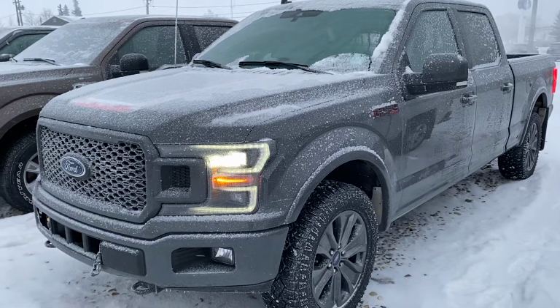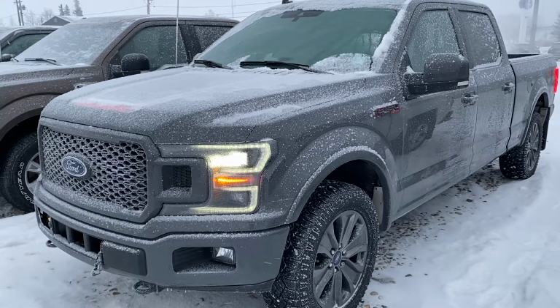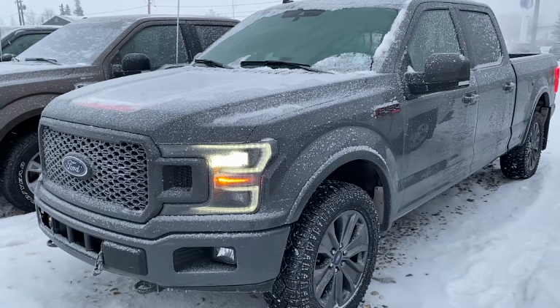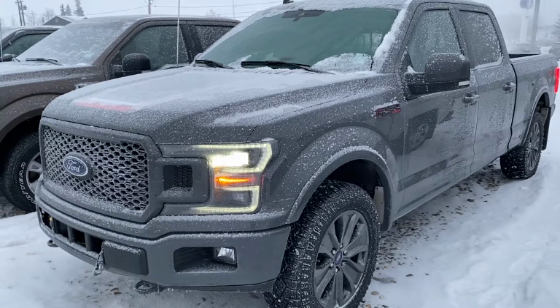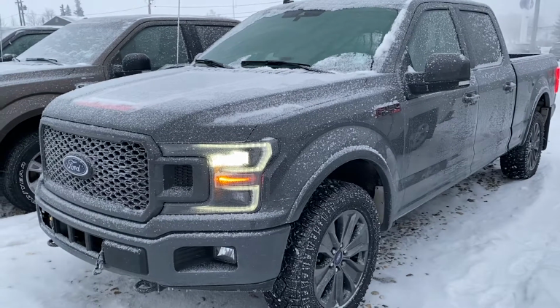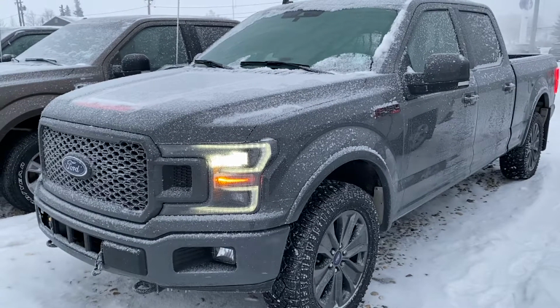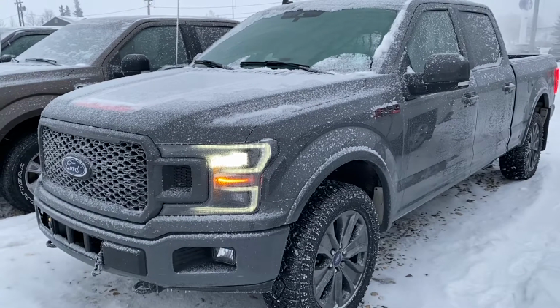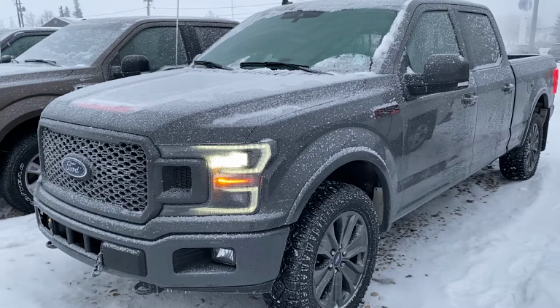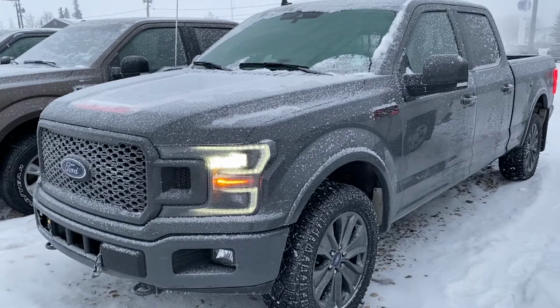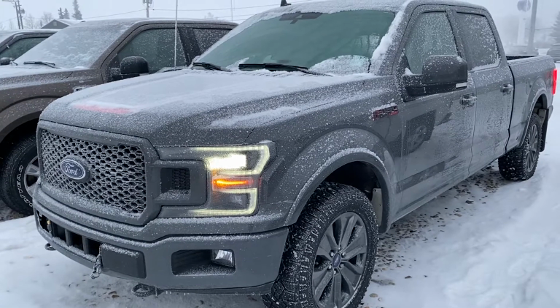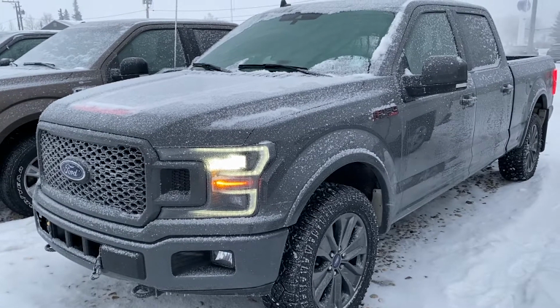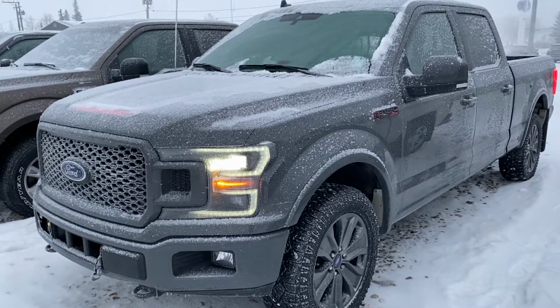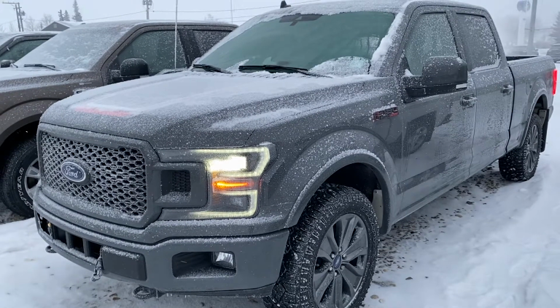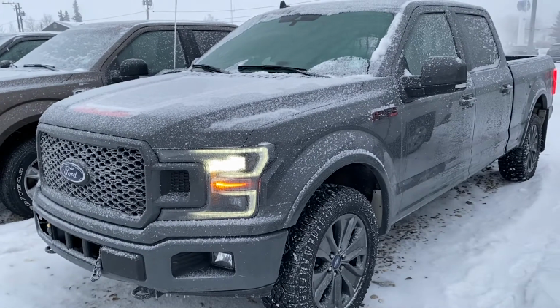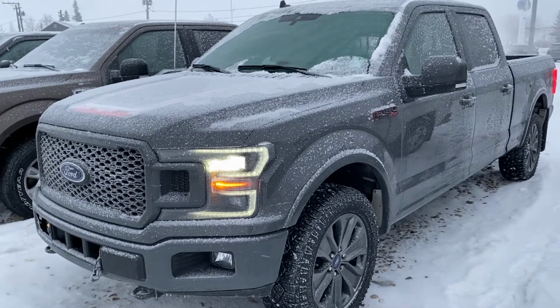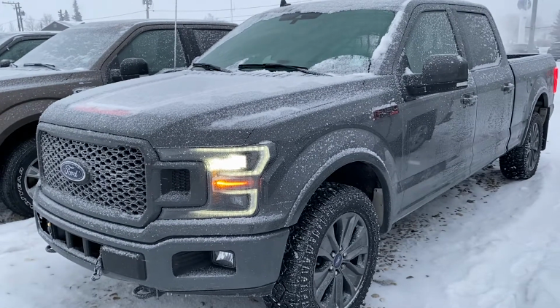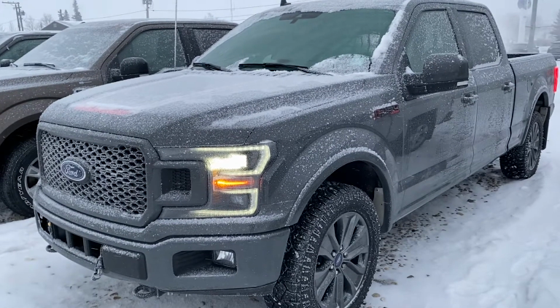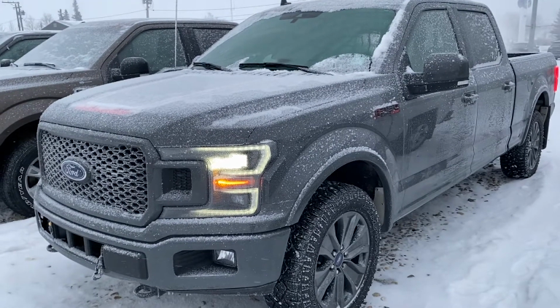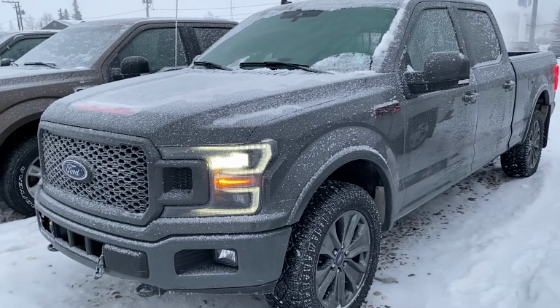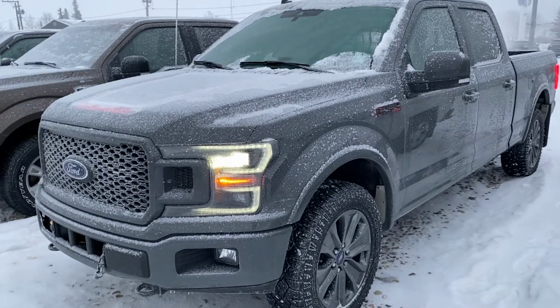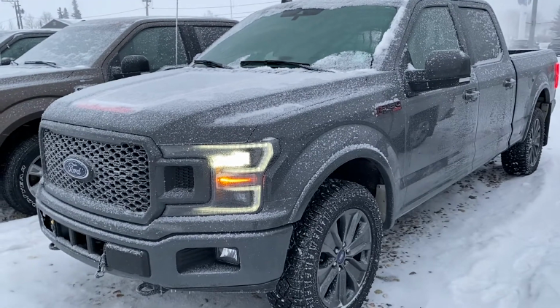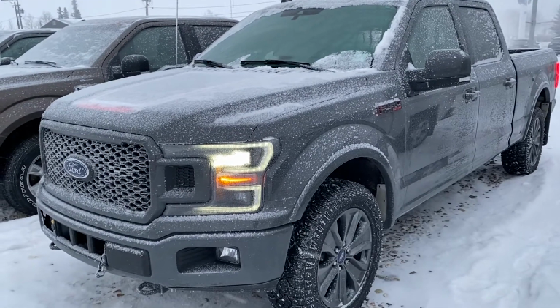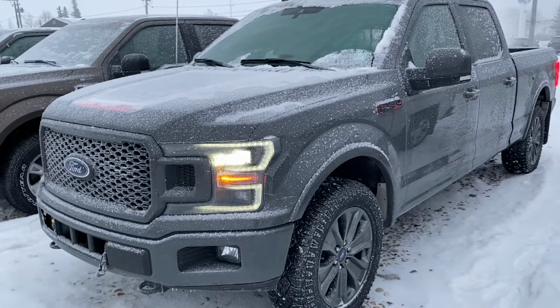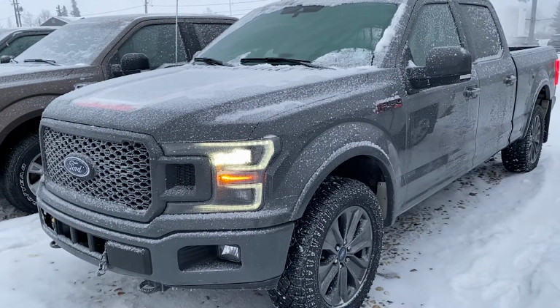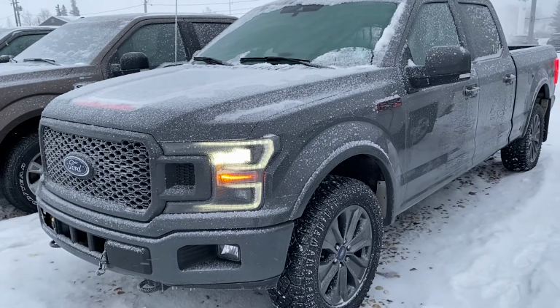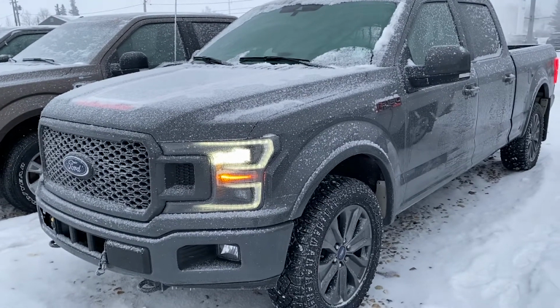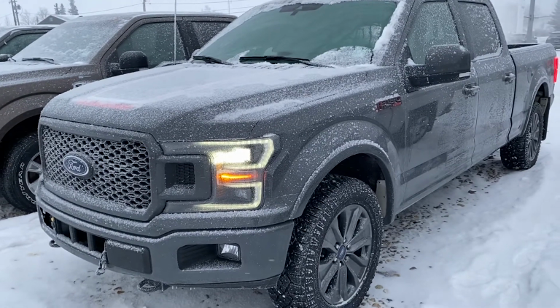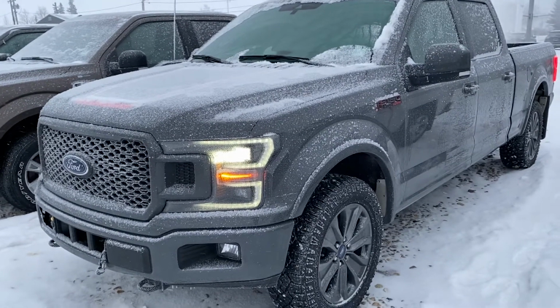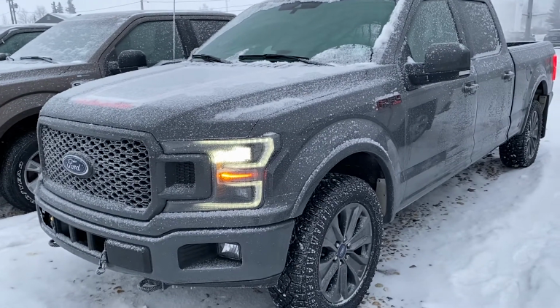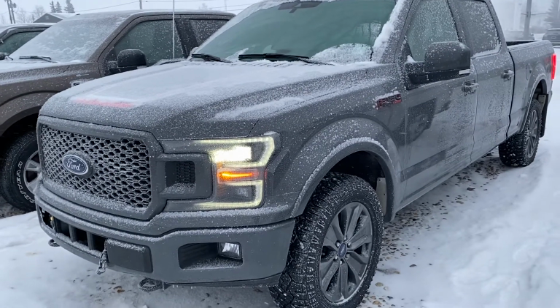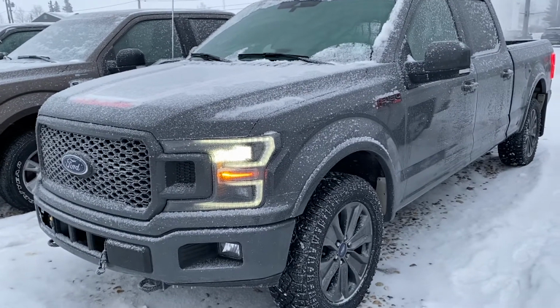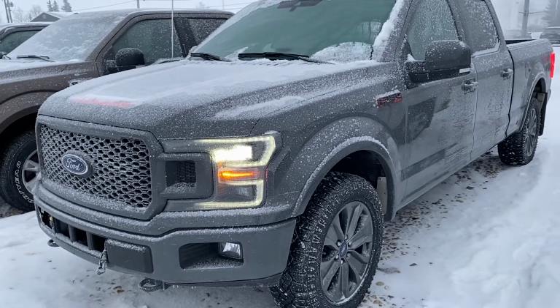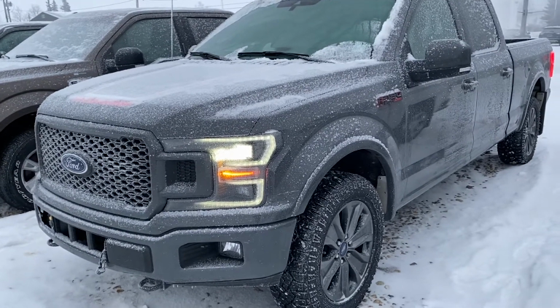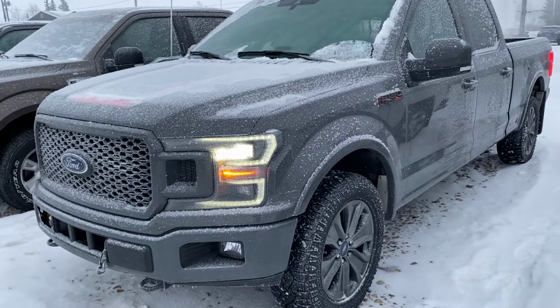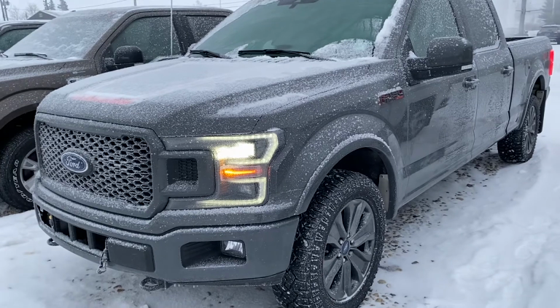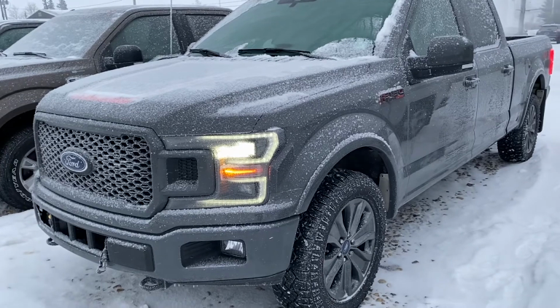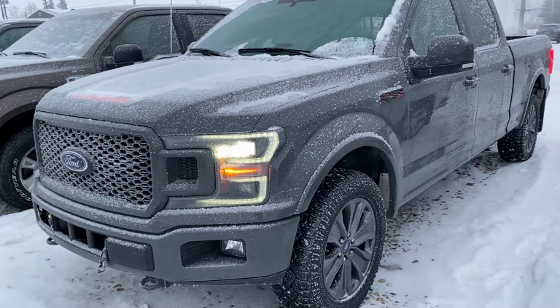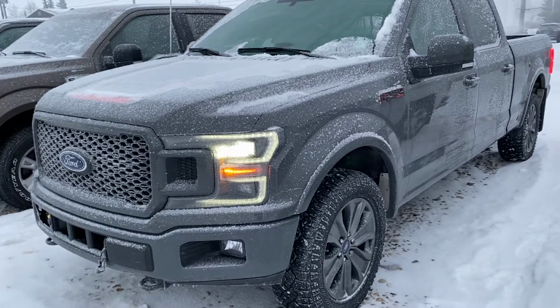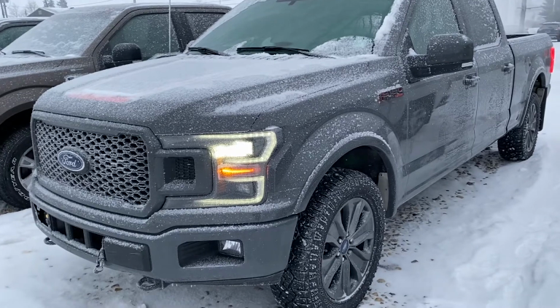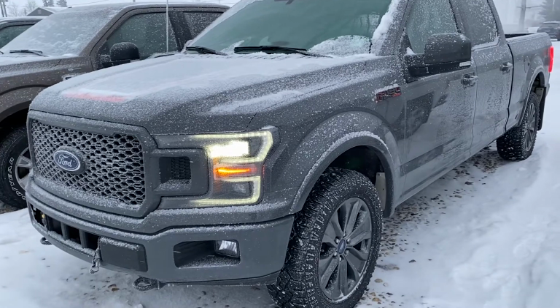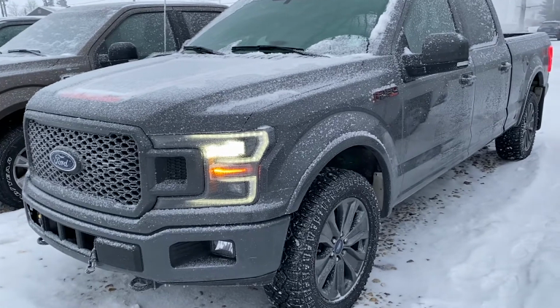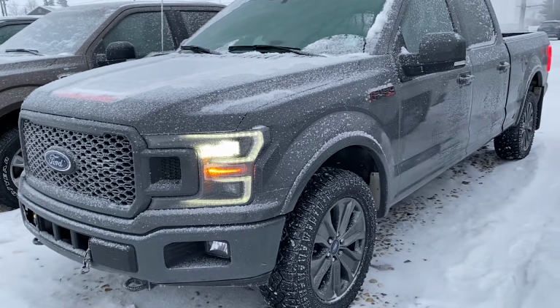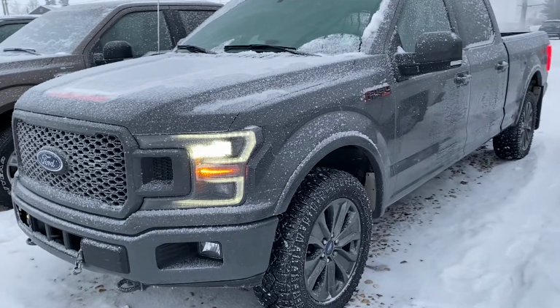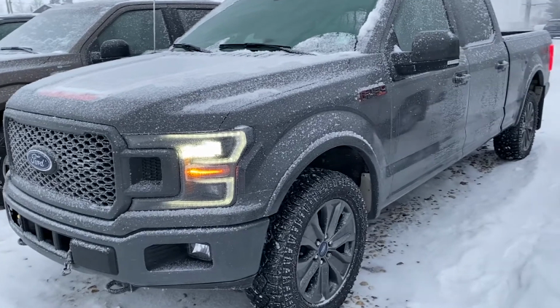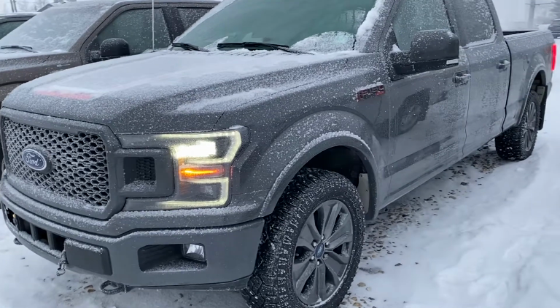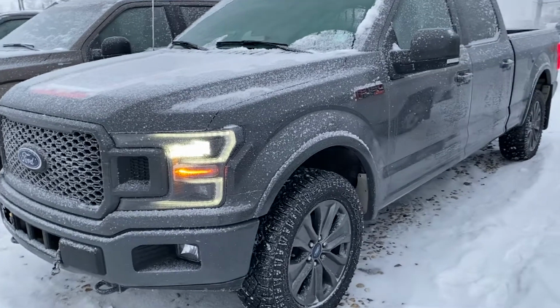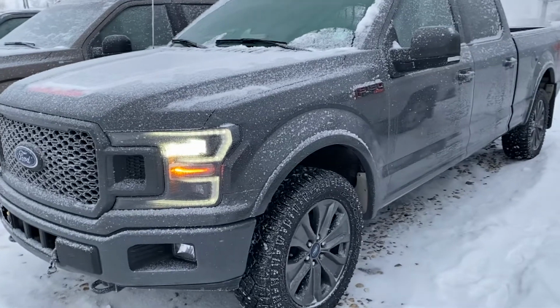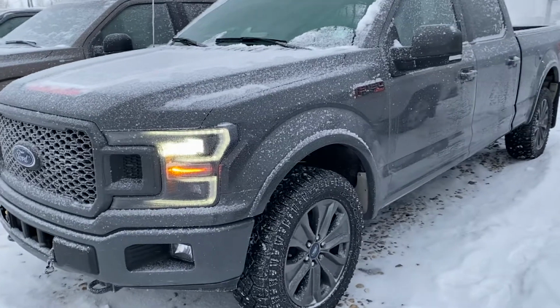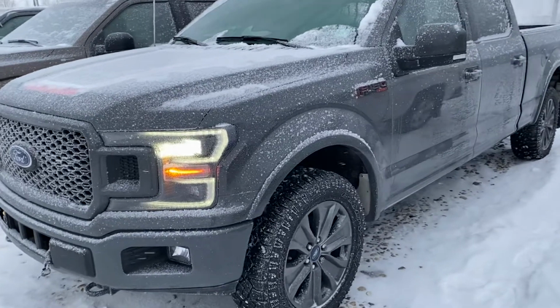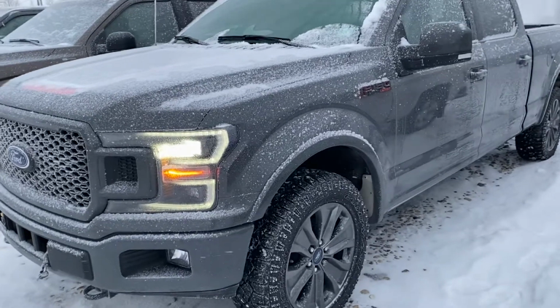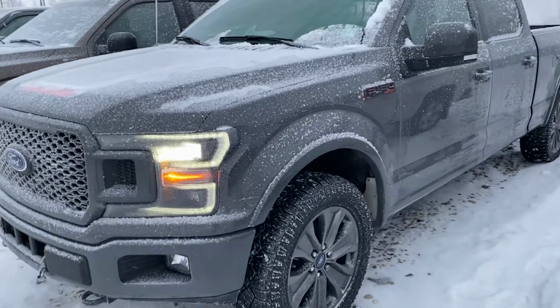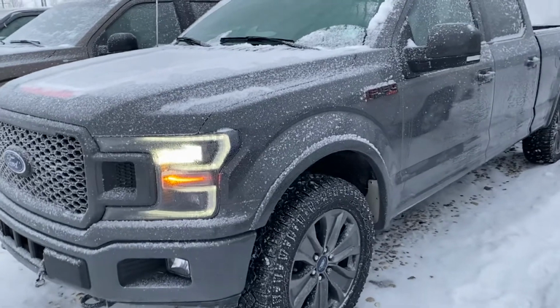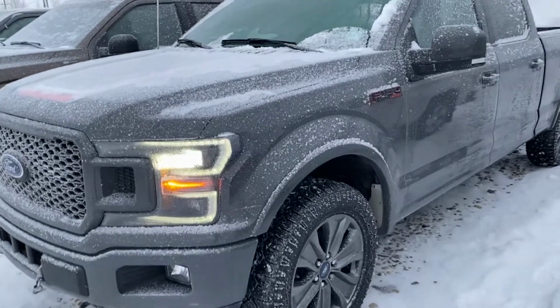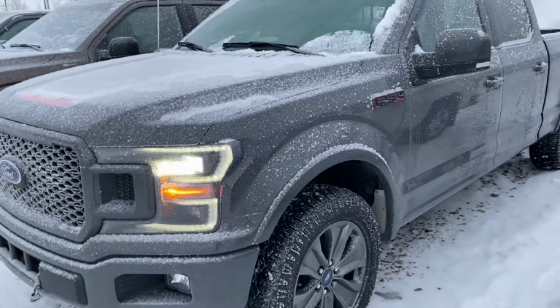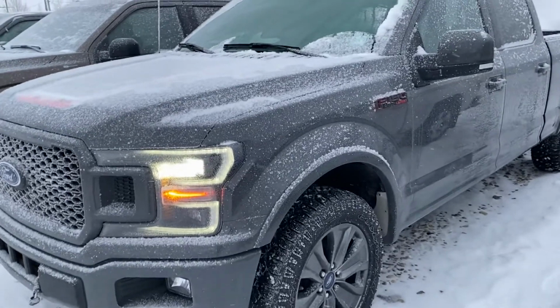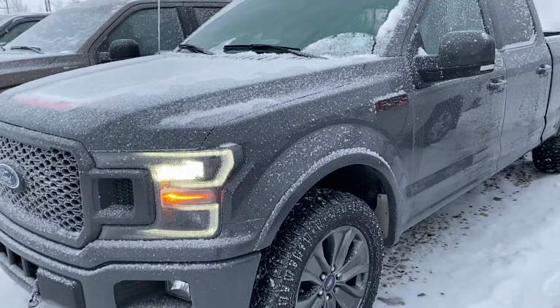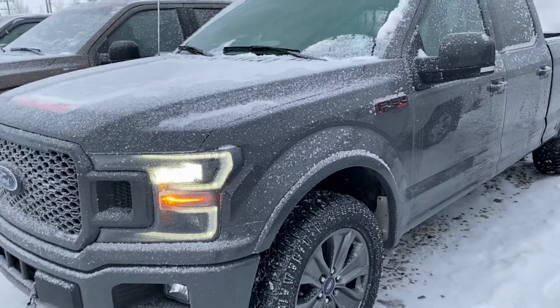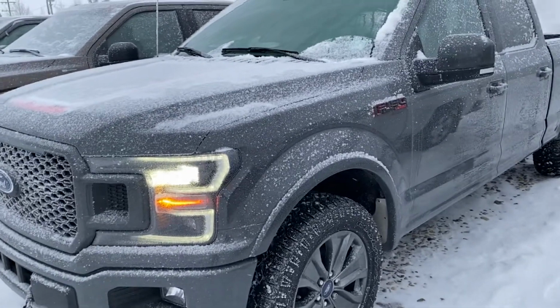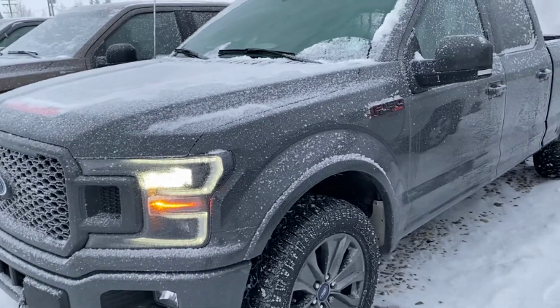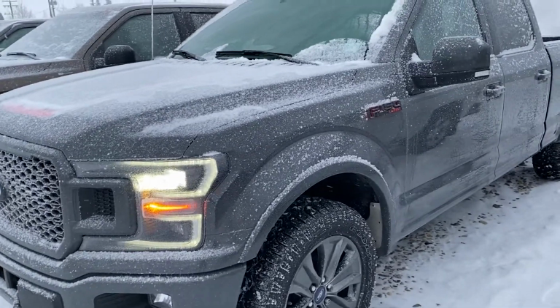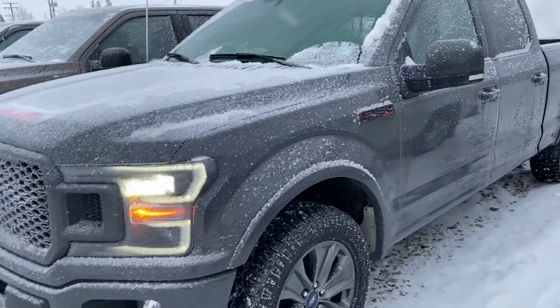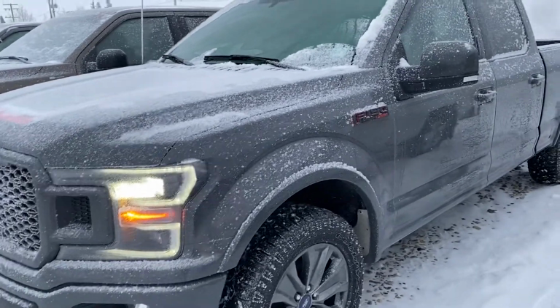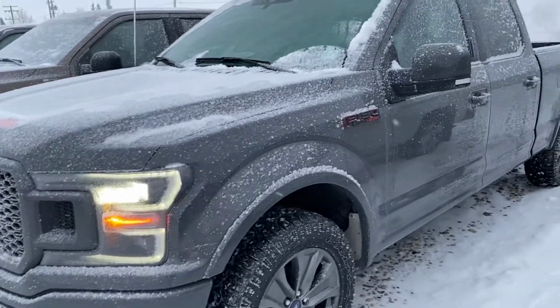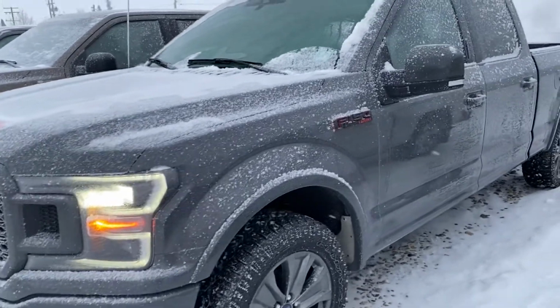Hey Riley, it's Kelsey here at Country Ford in Wilkin. I just wanted to show you this 2018 F-150 Lariat with that special edition package.